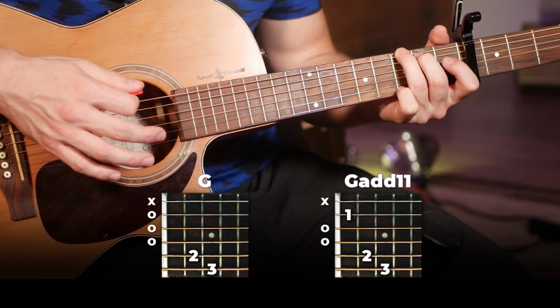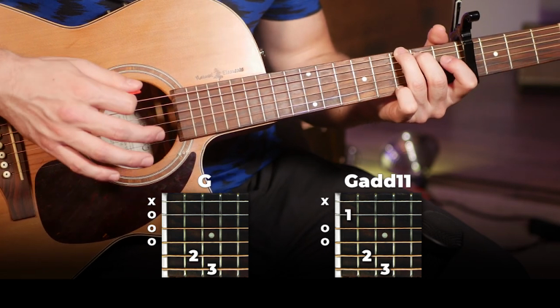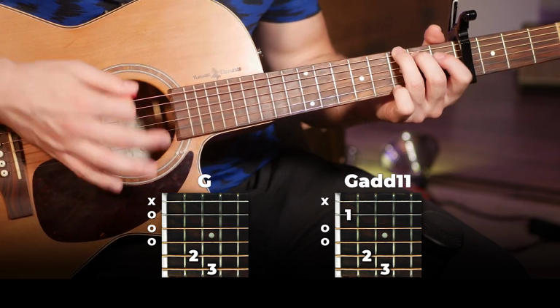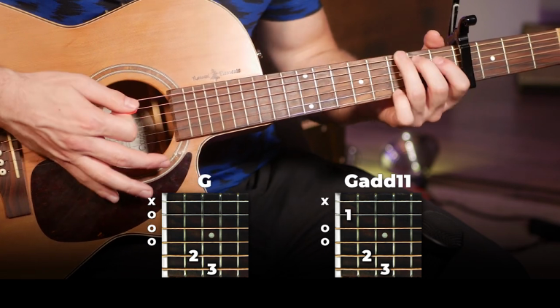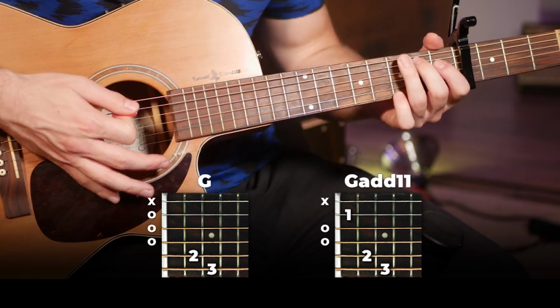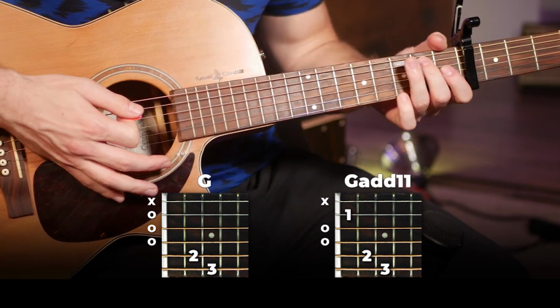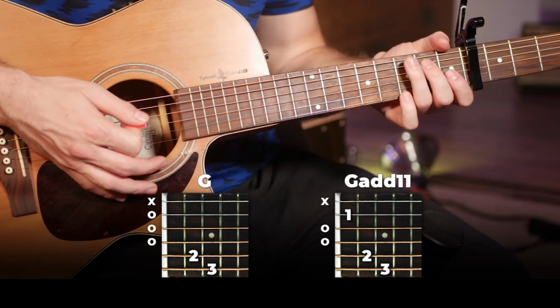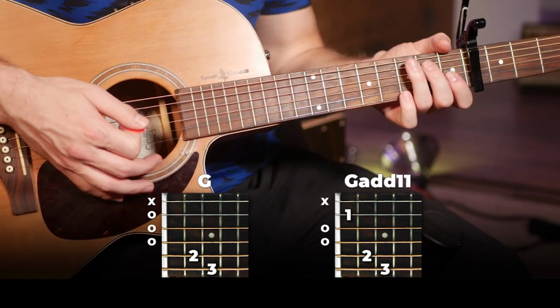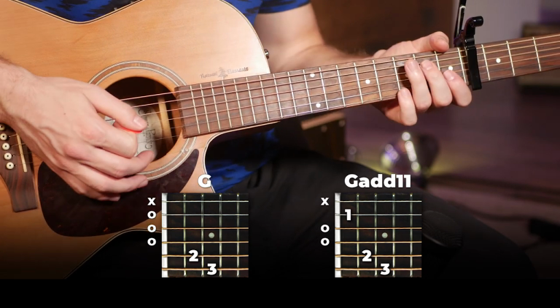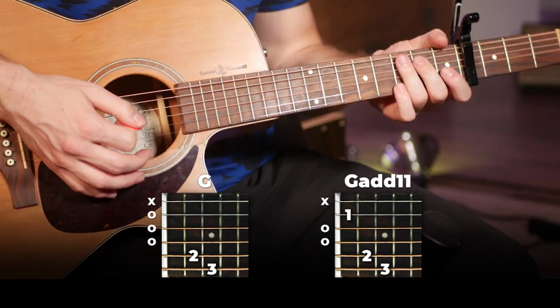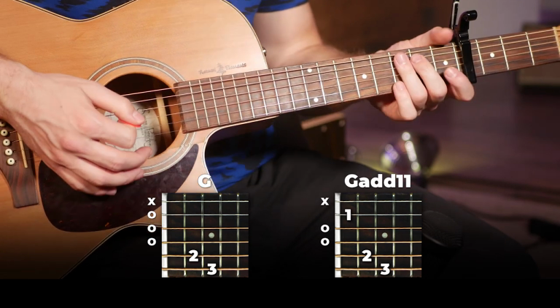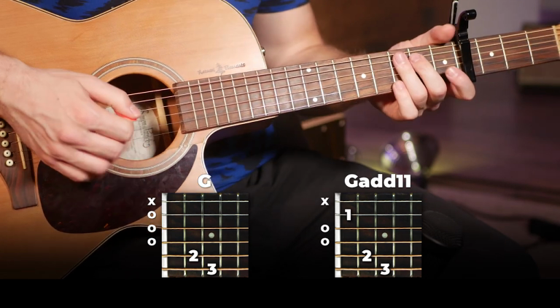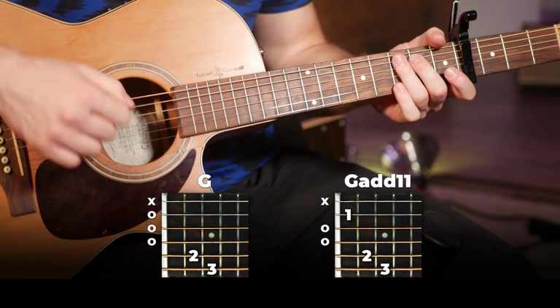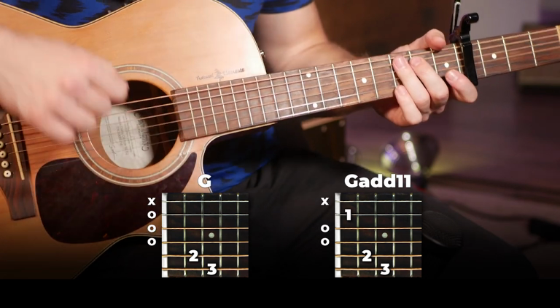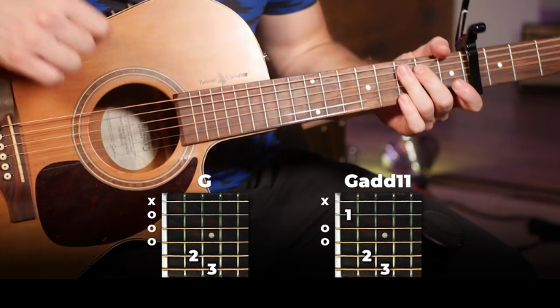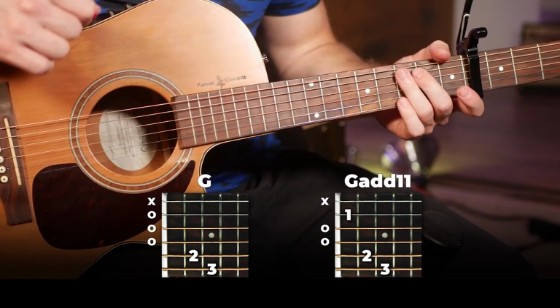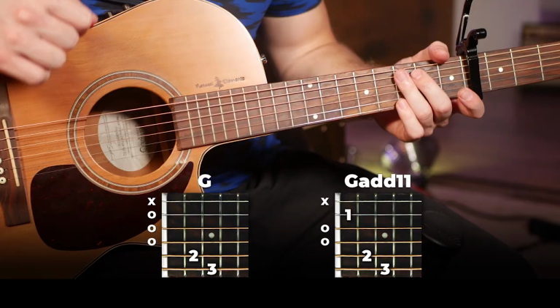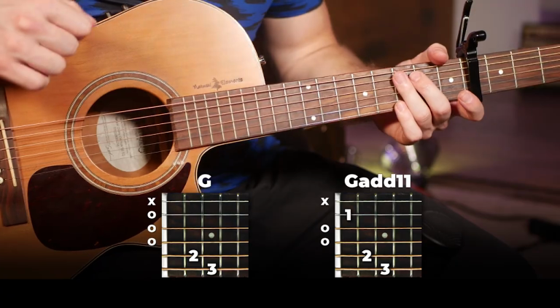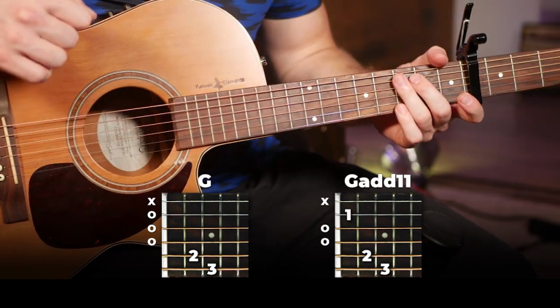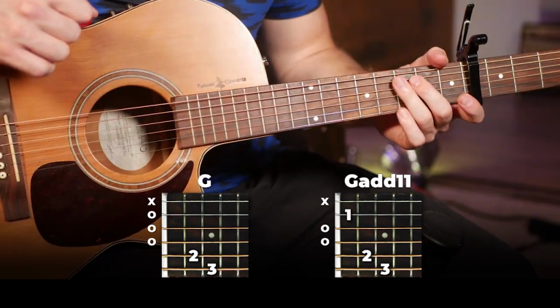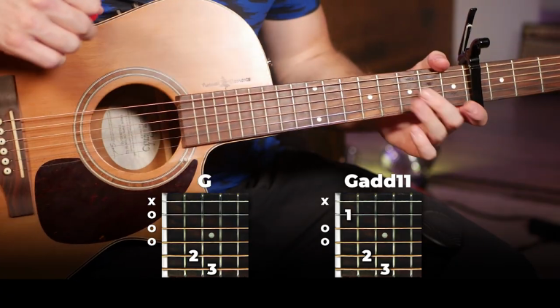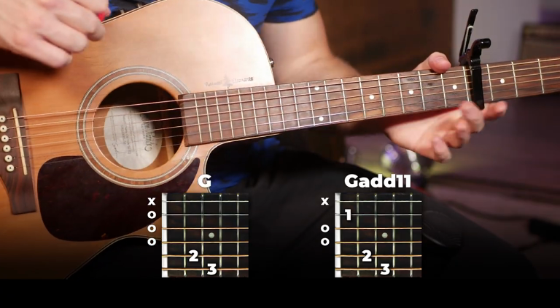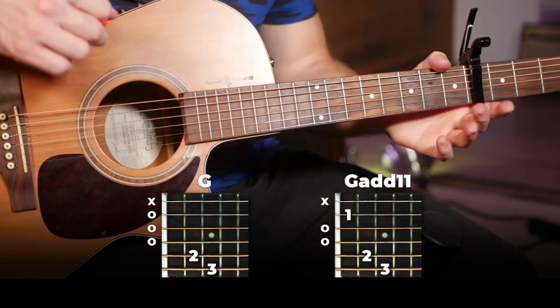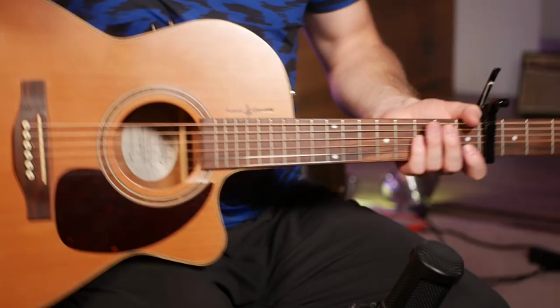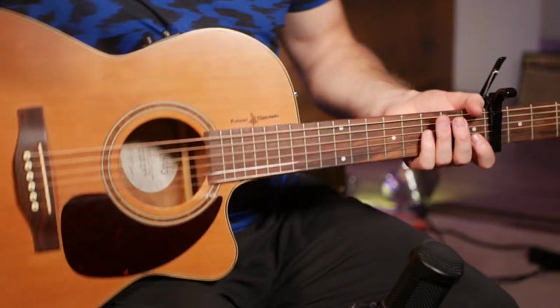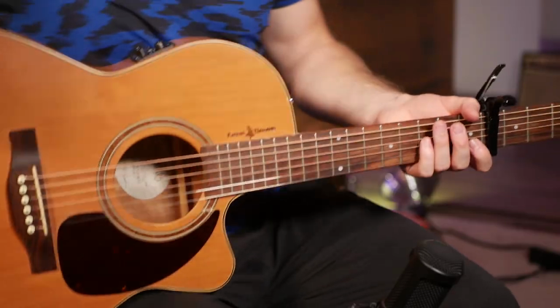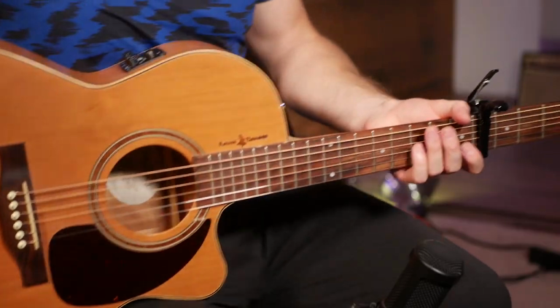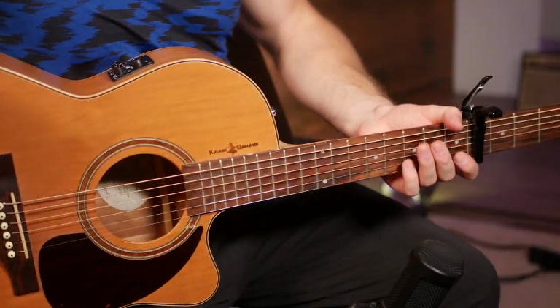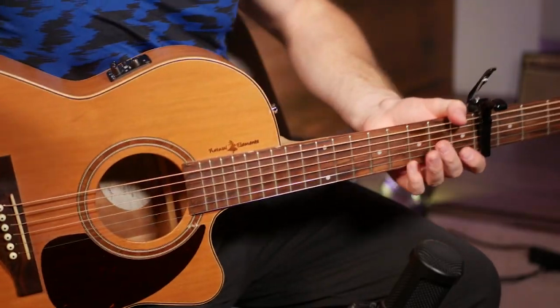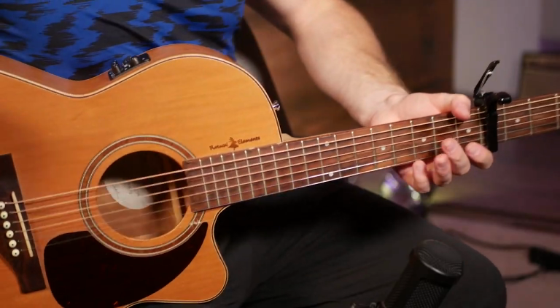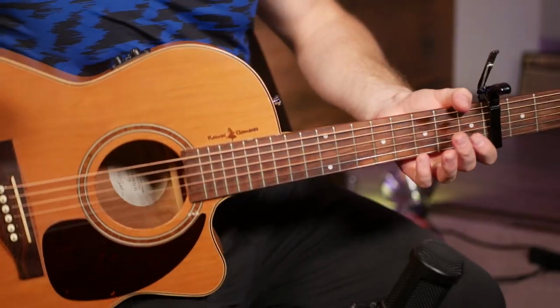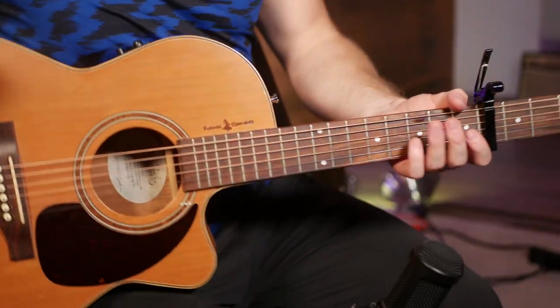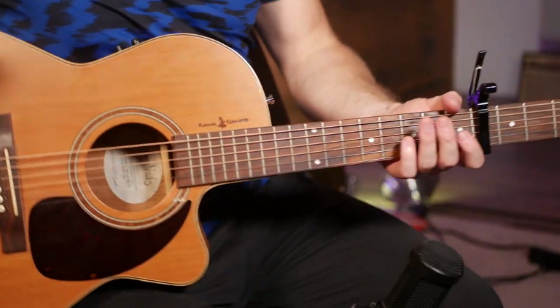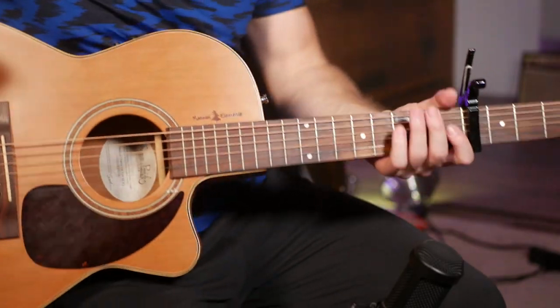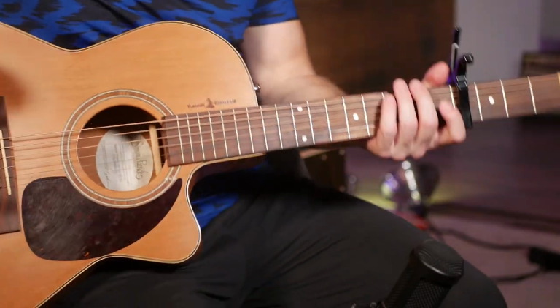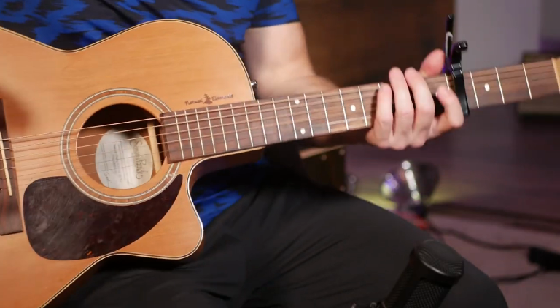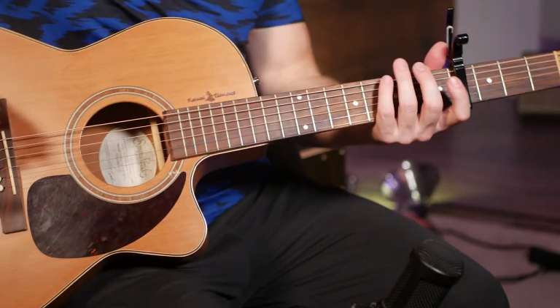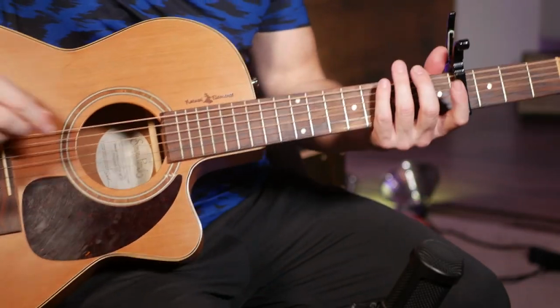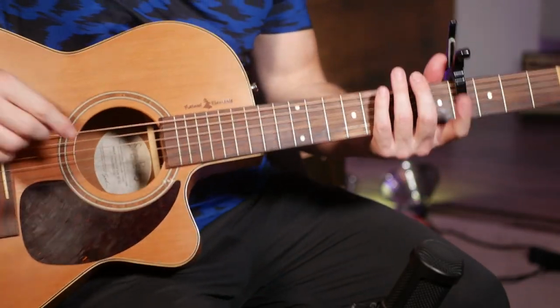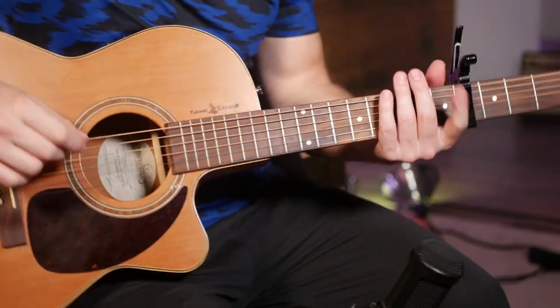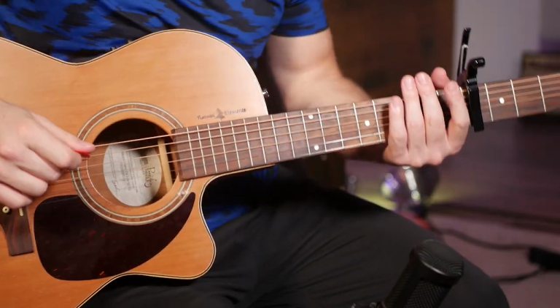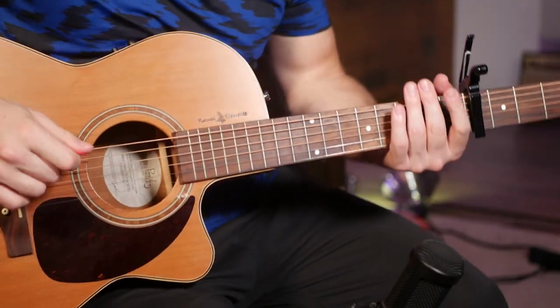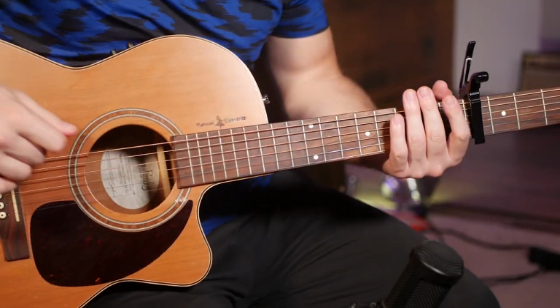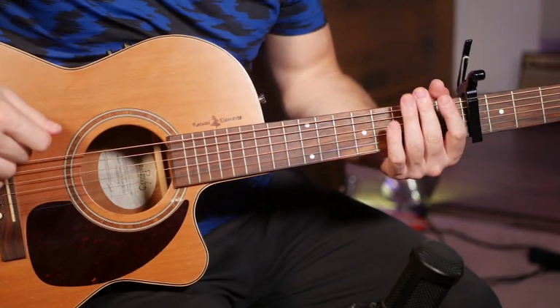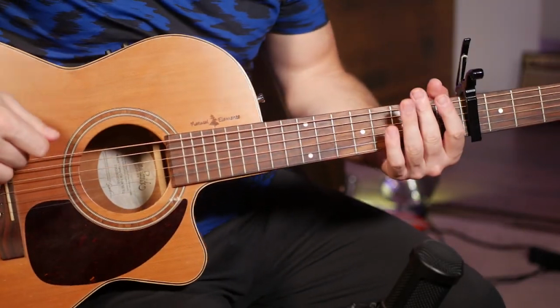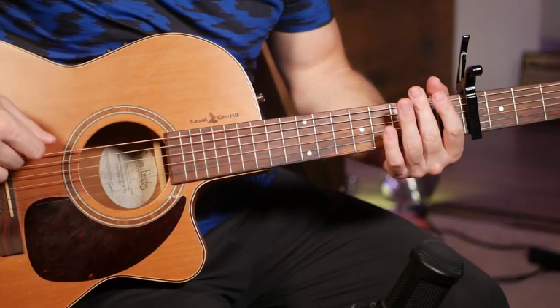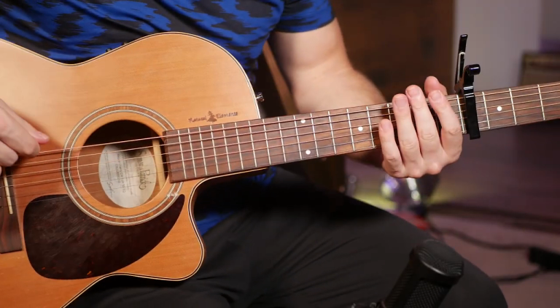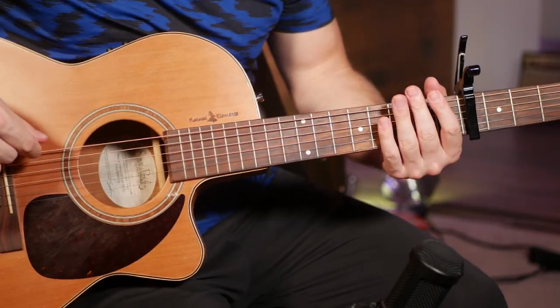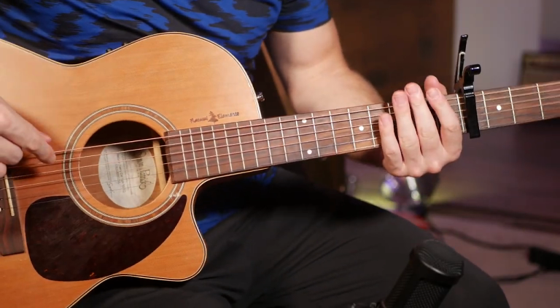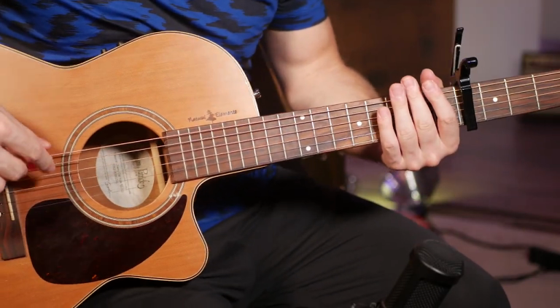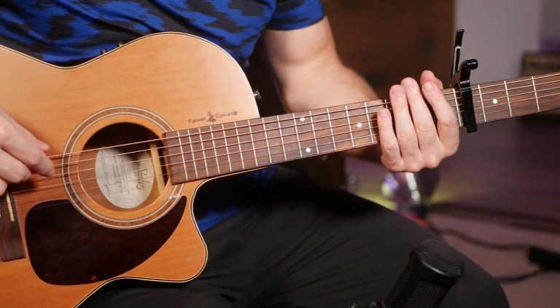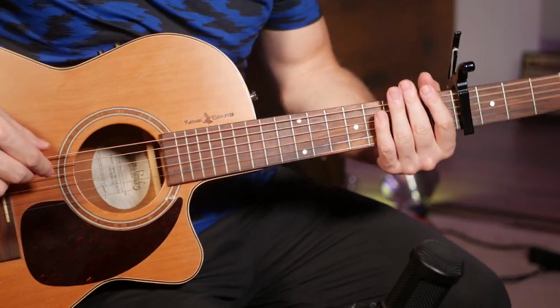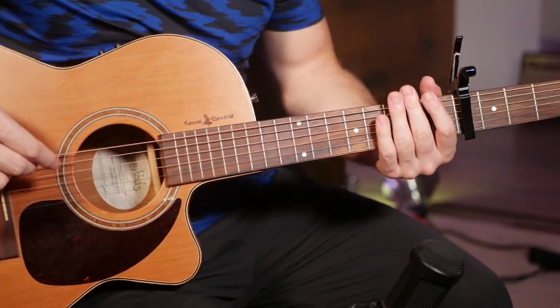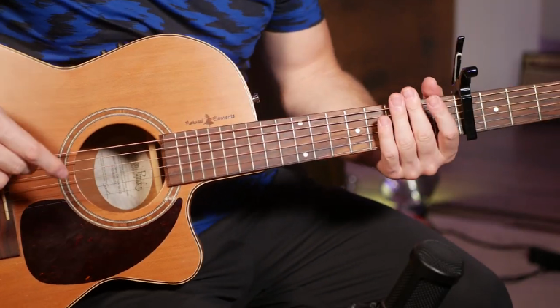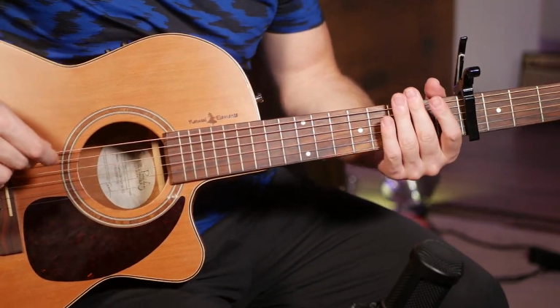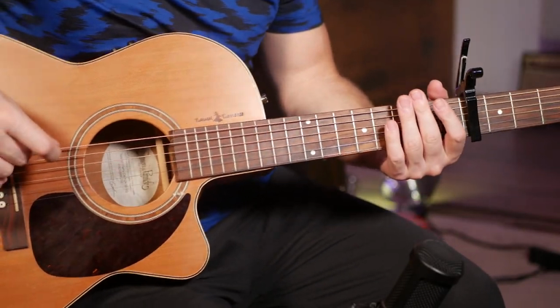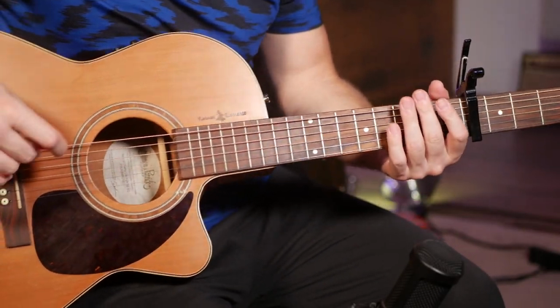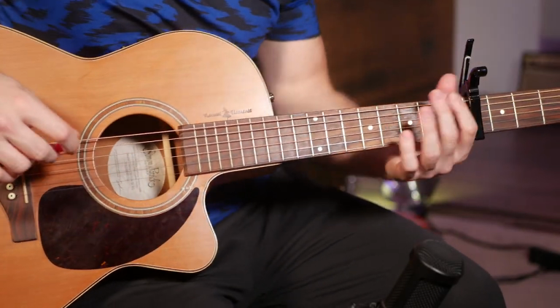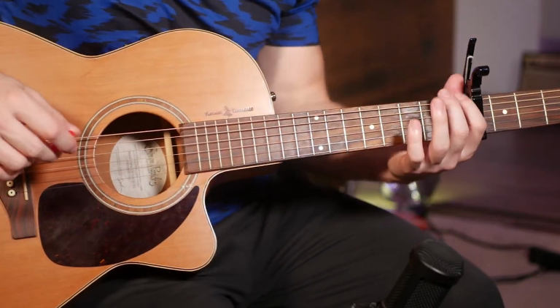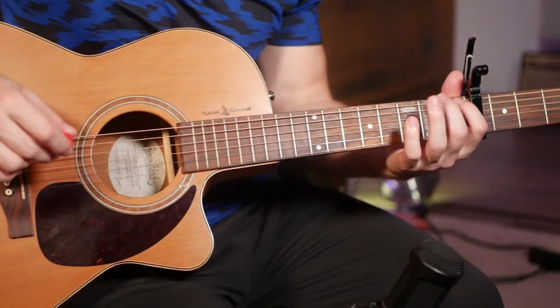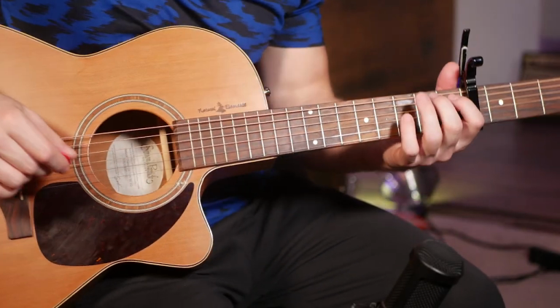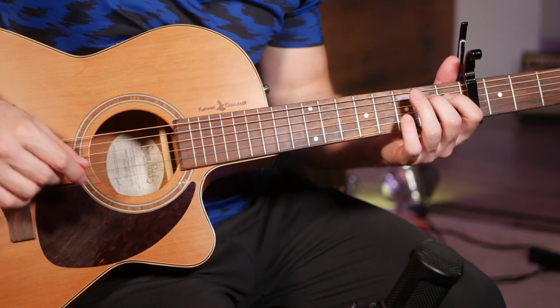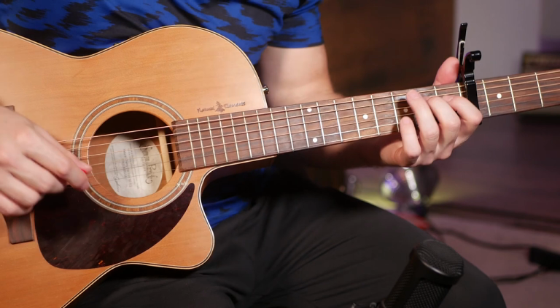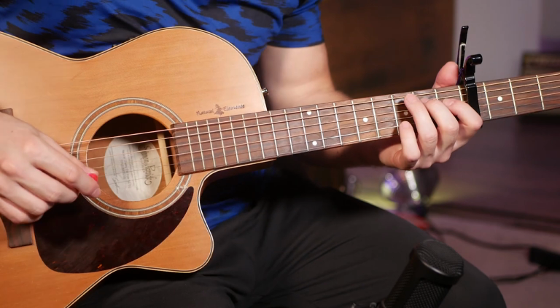Right there is the full intro. Then the next part we'll move into the break, which is played before every verse and the bridge.